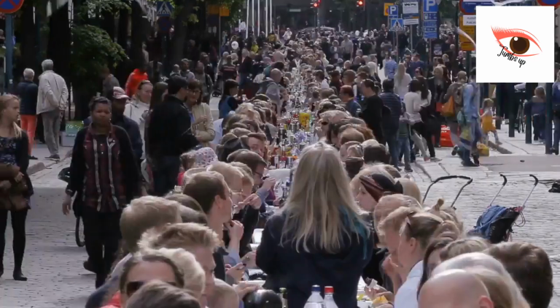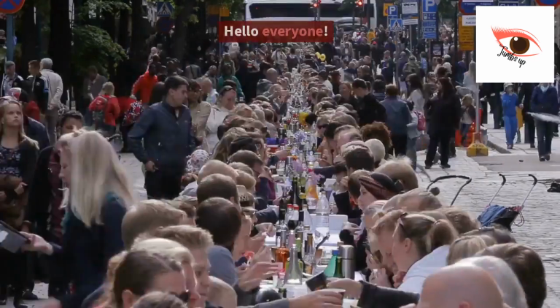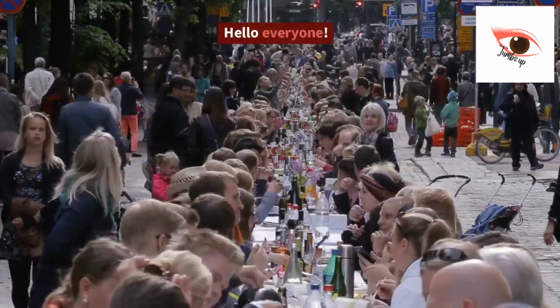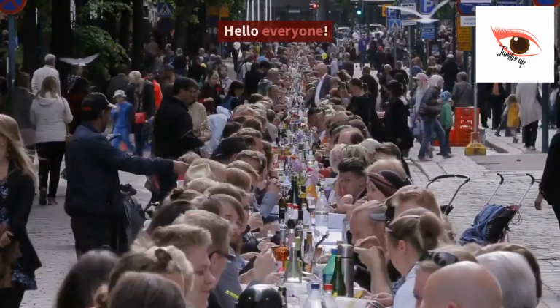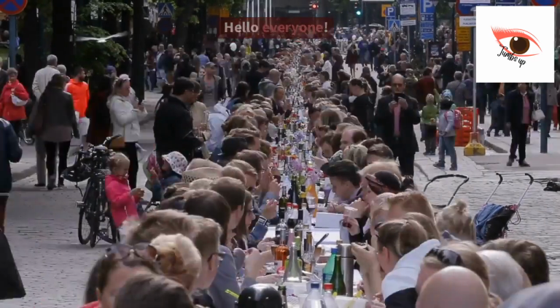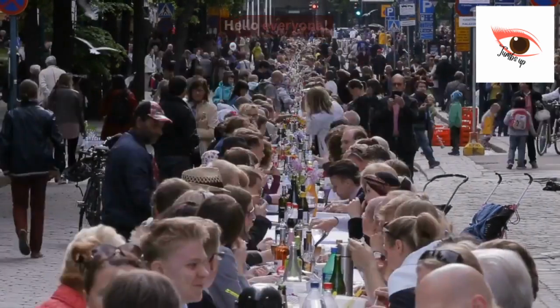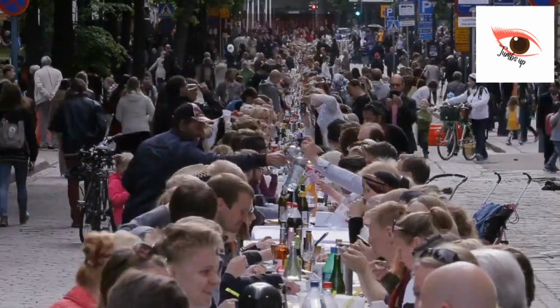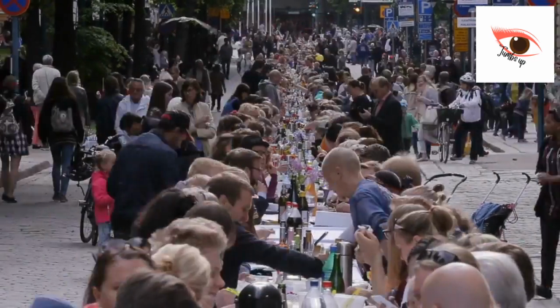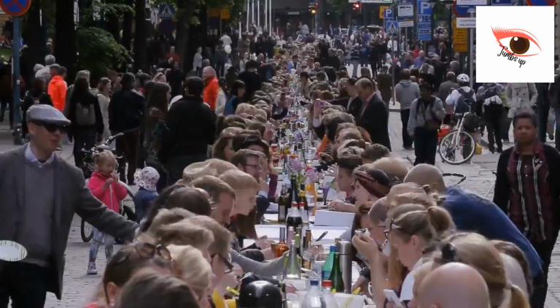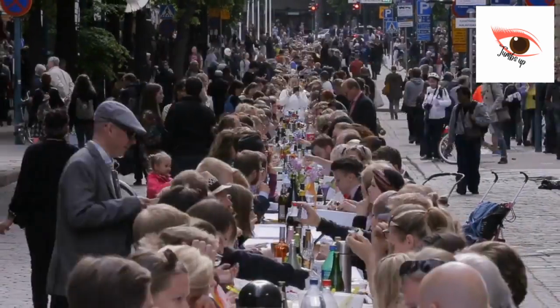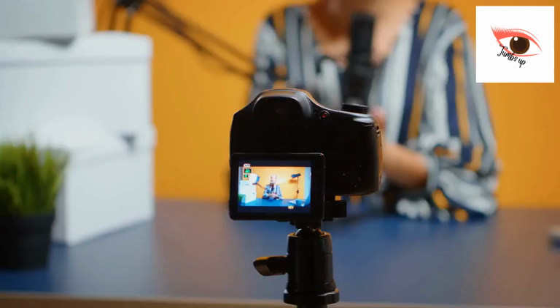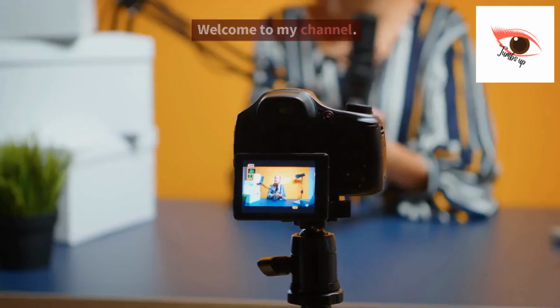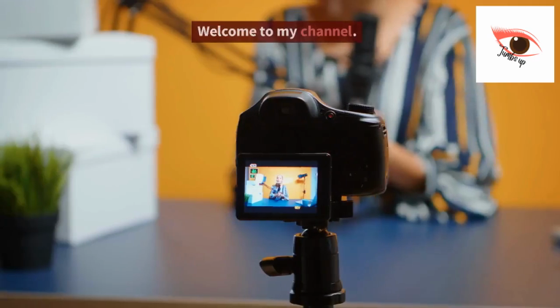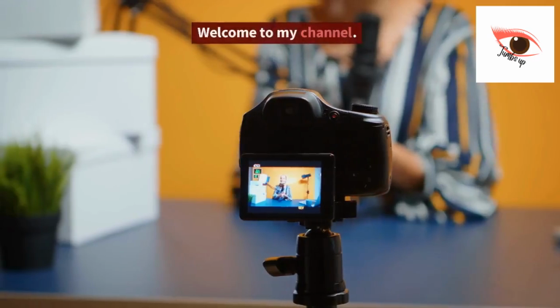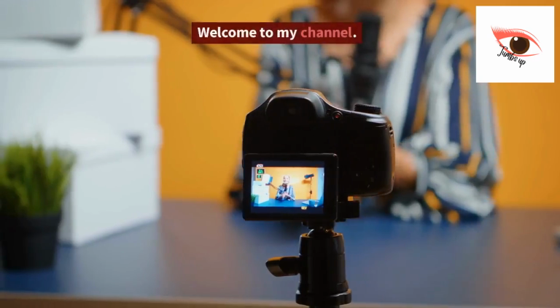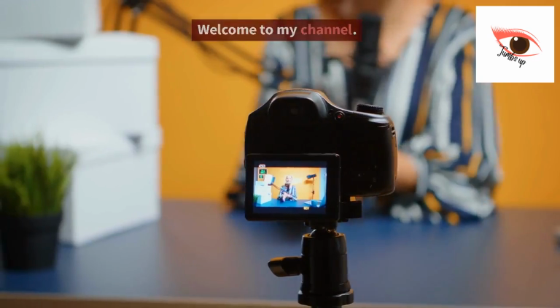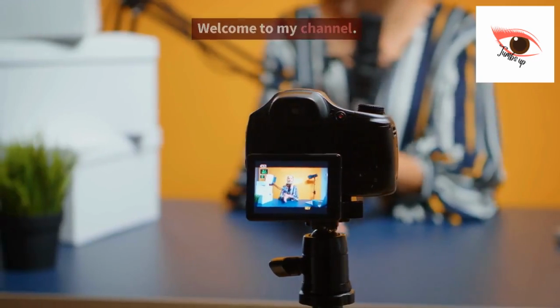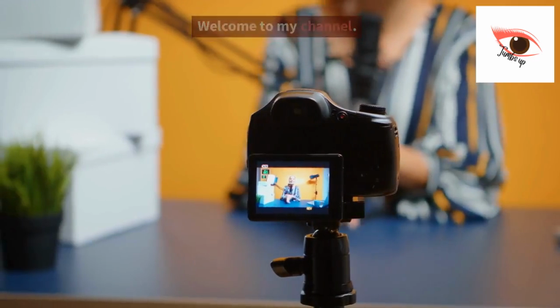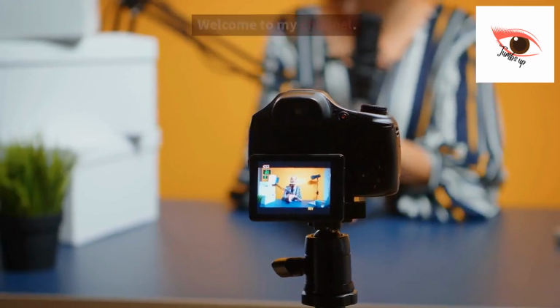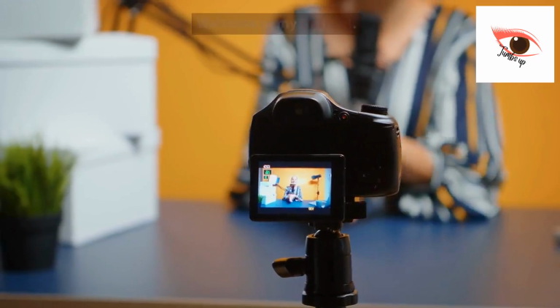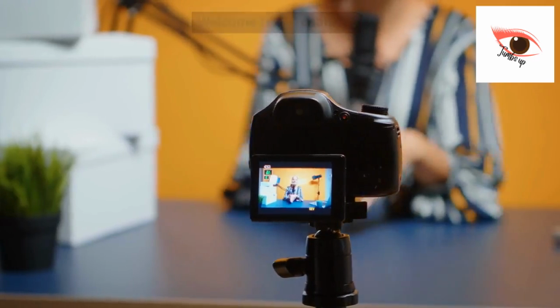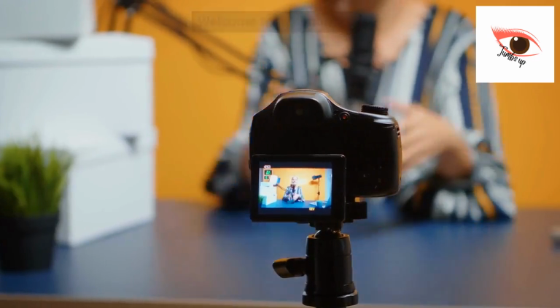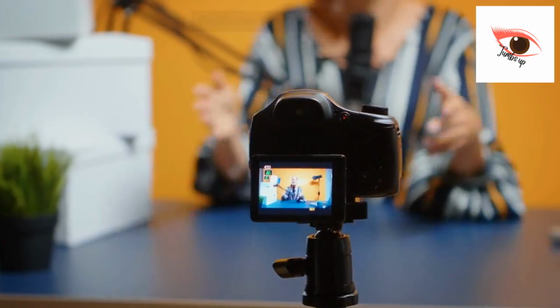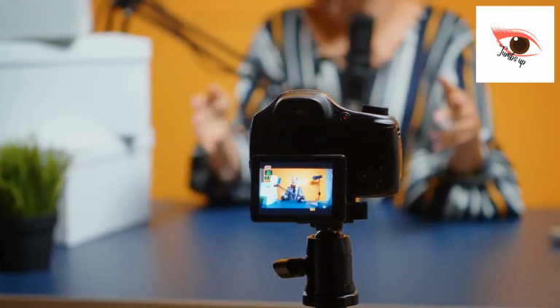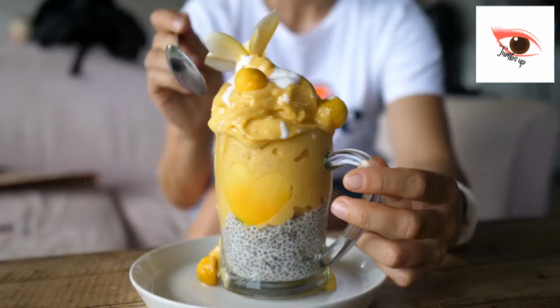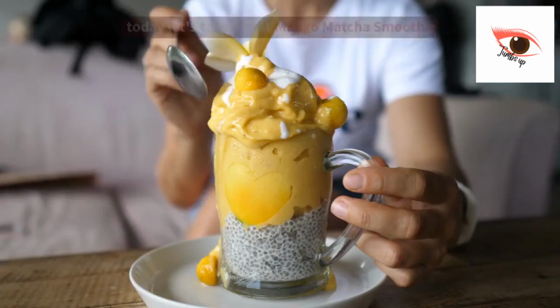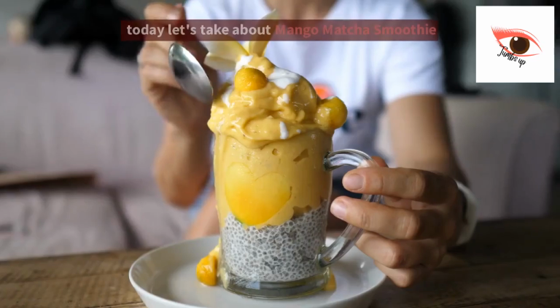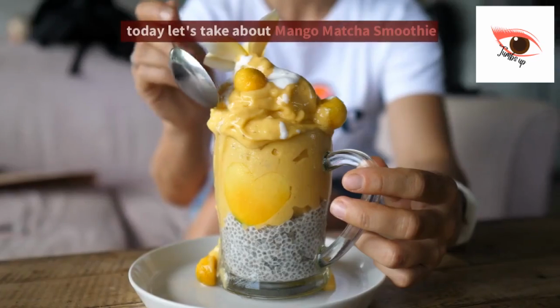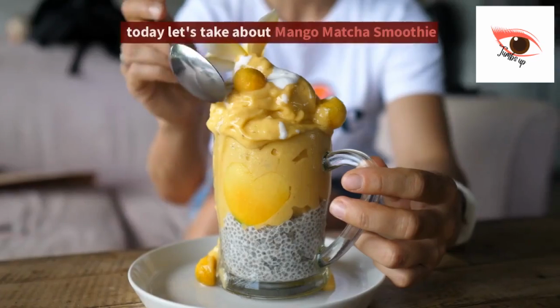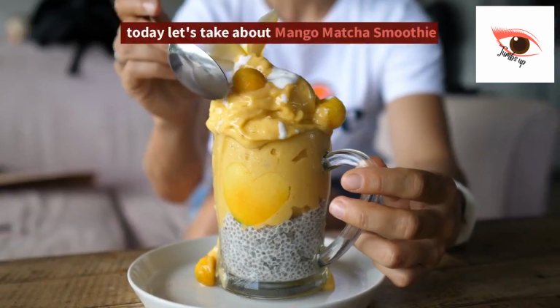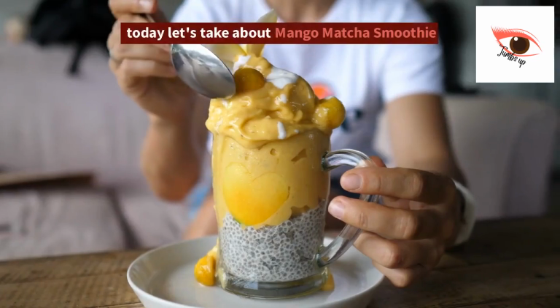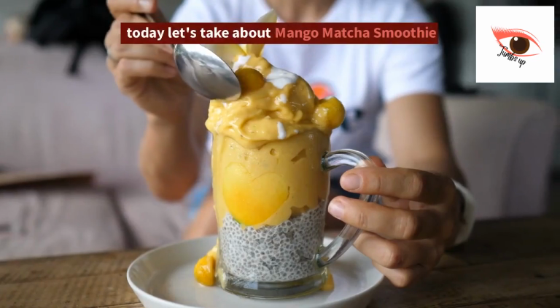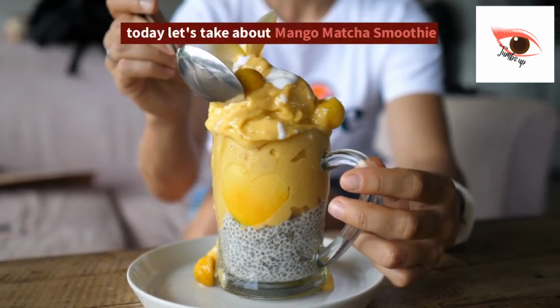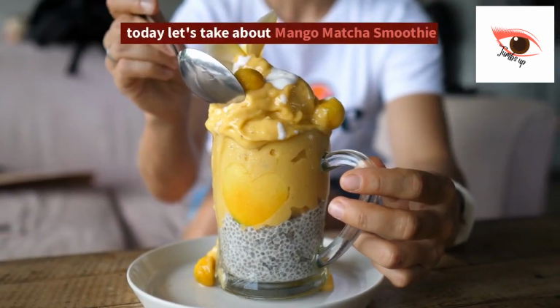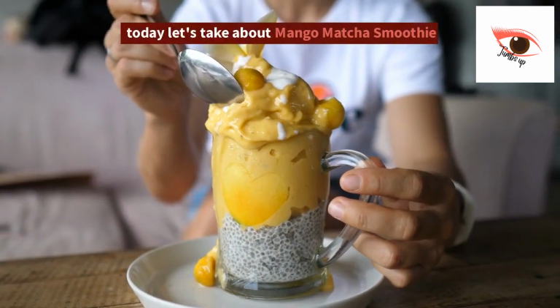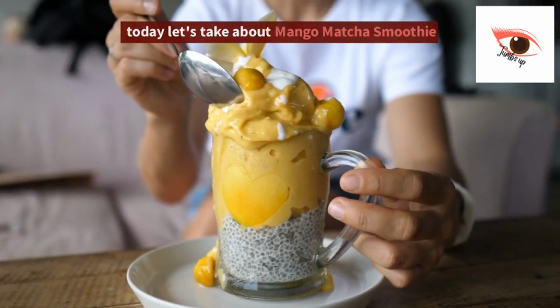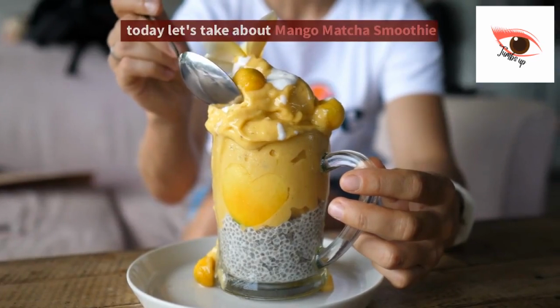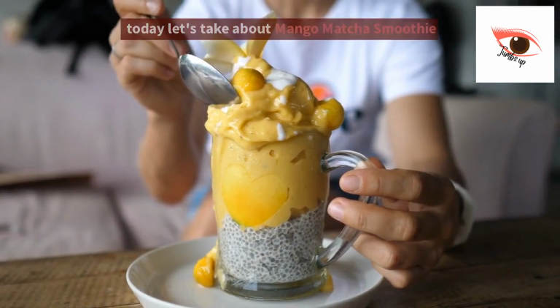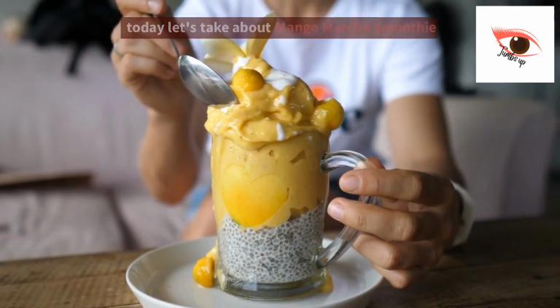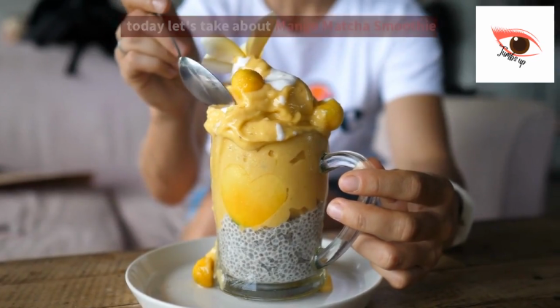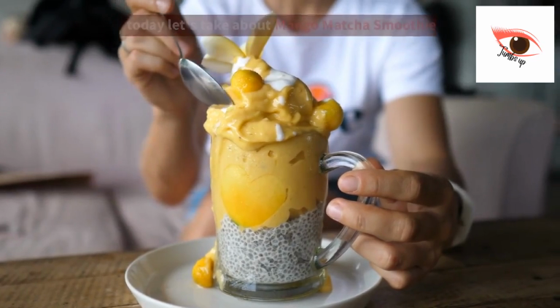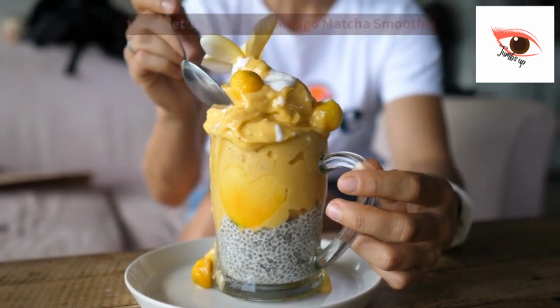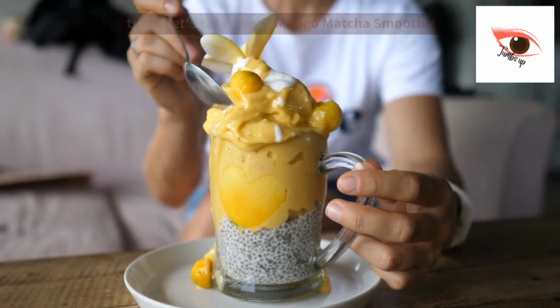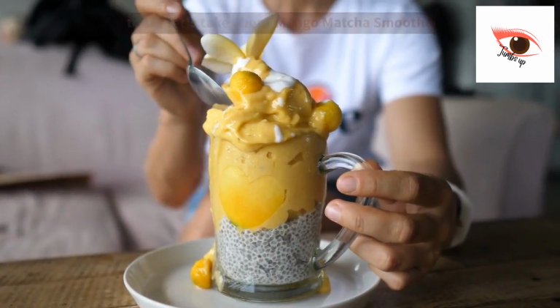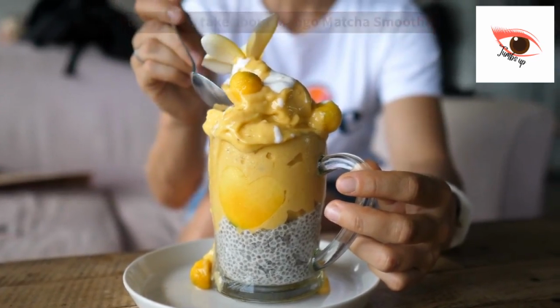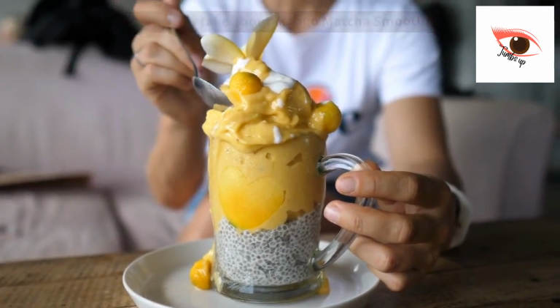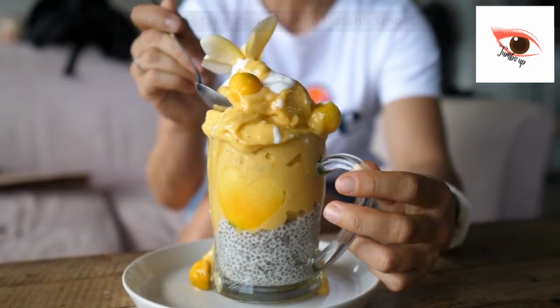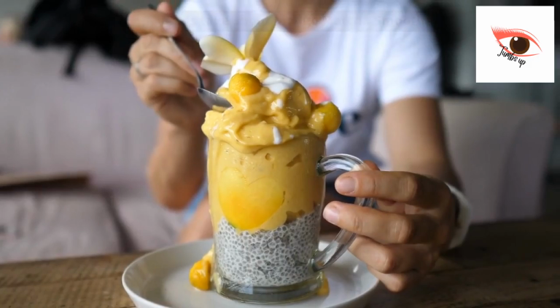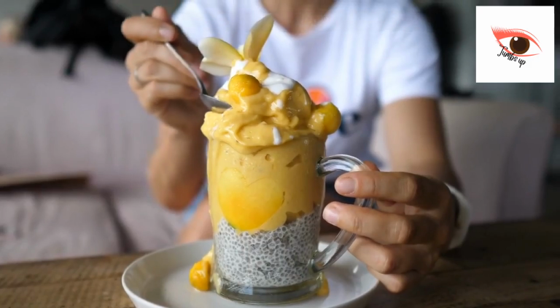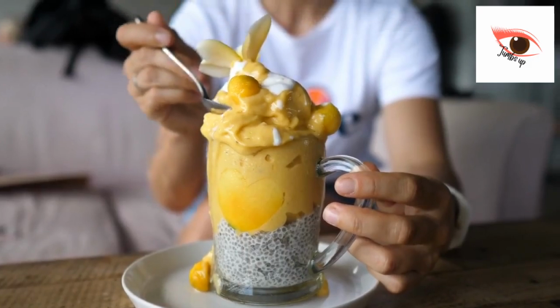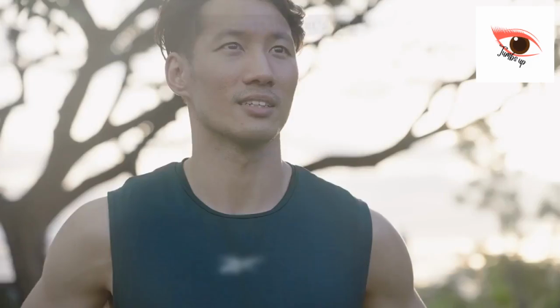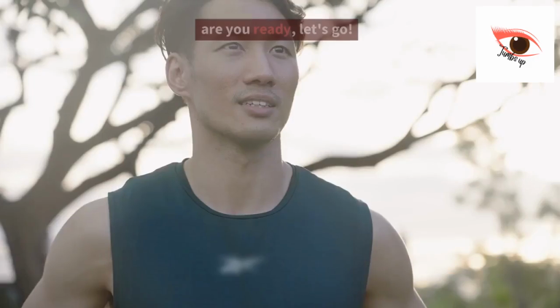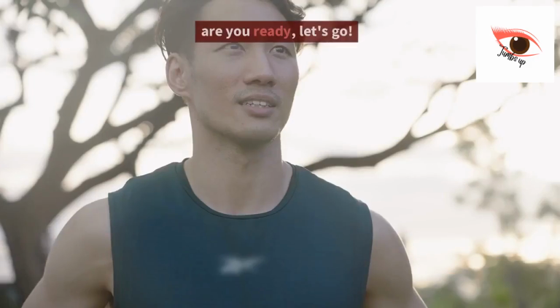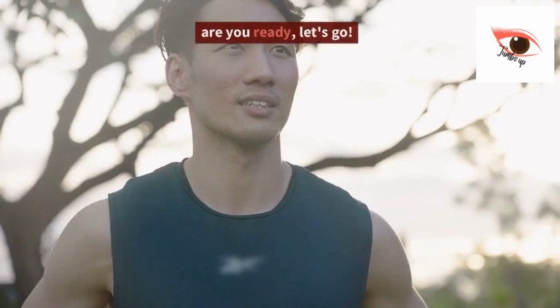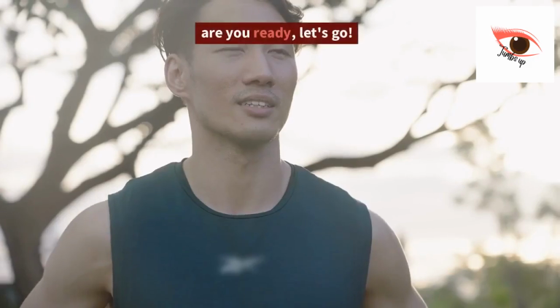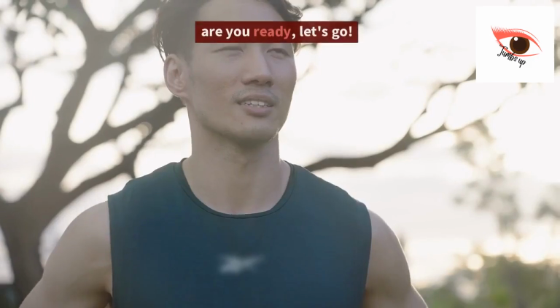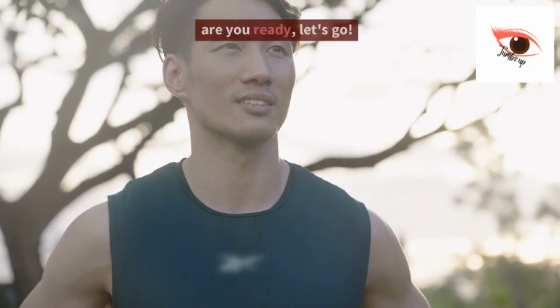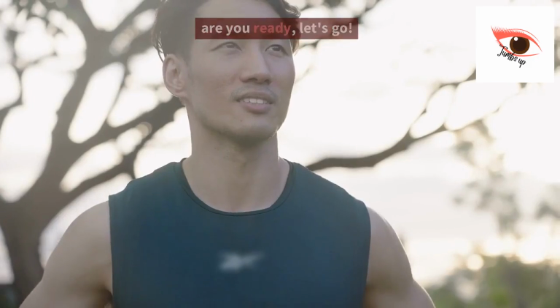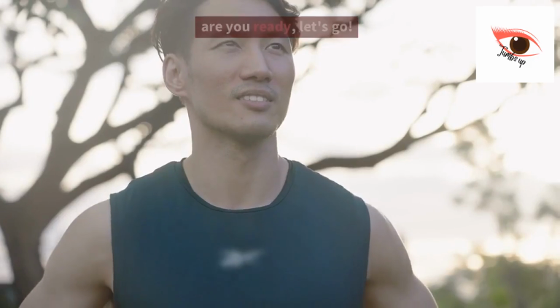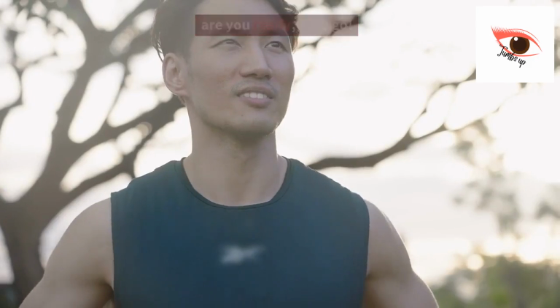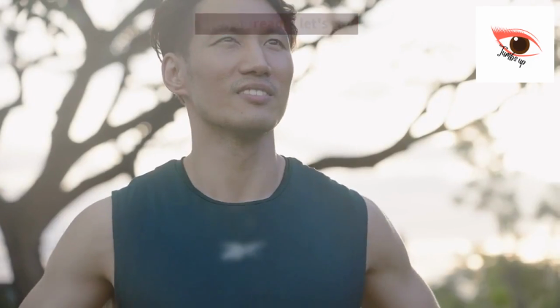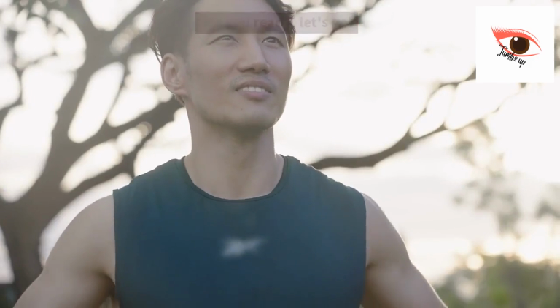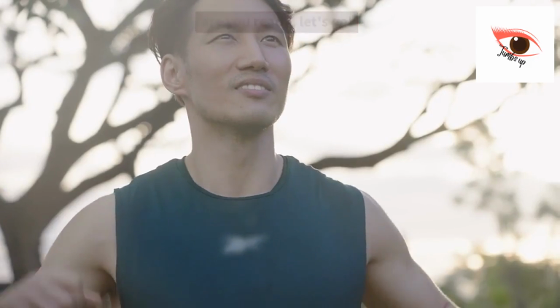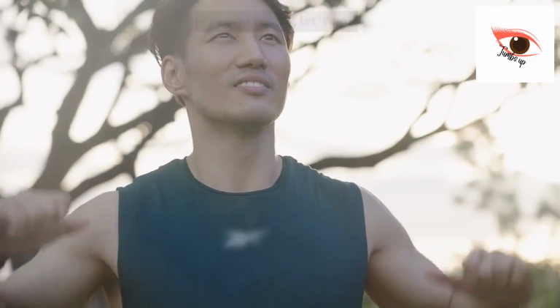Hello everyone. Welcome to my channel. Today let's talk about mango matcha smoothie. Are you ready? Let's go.